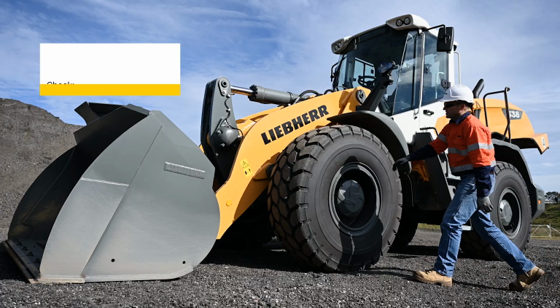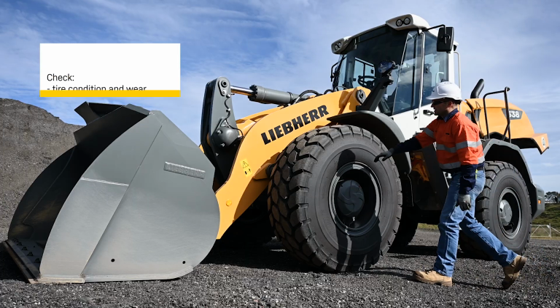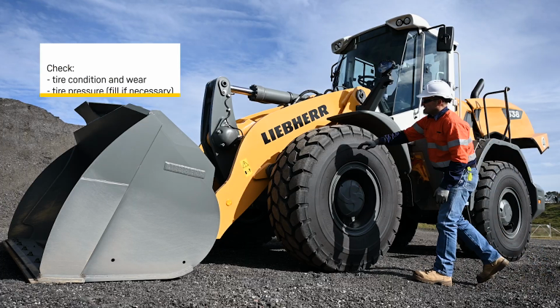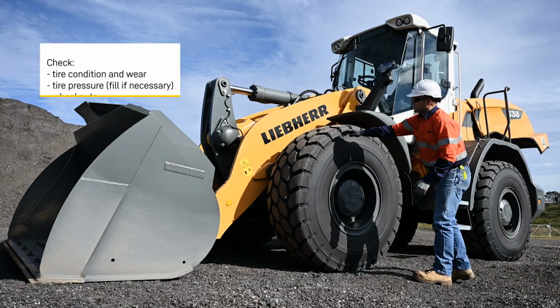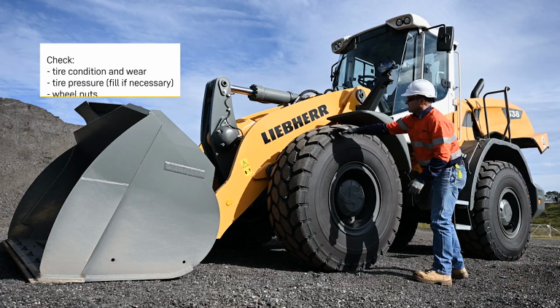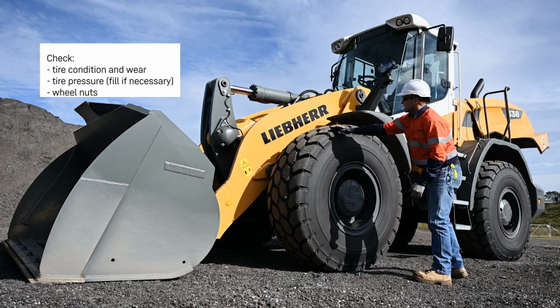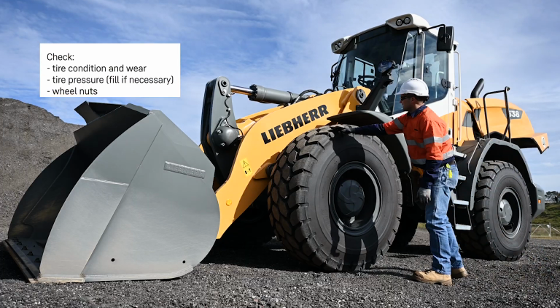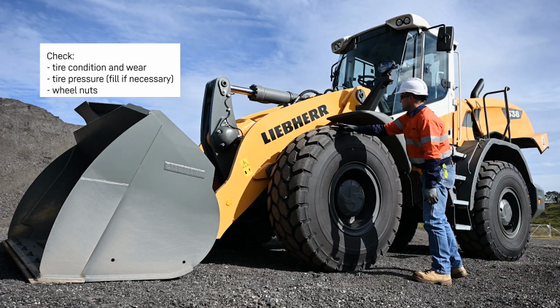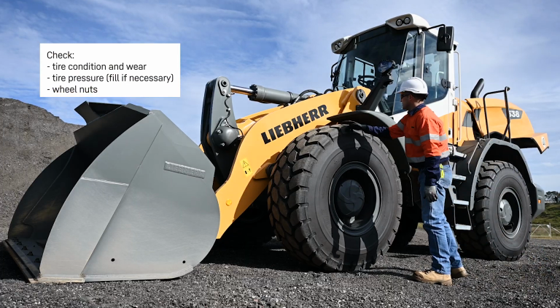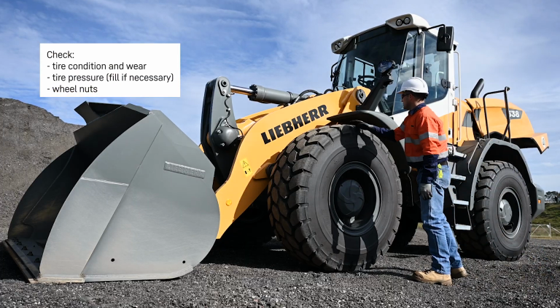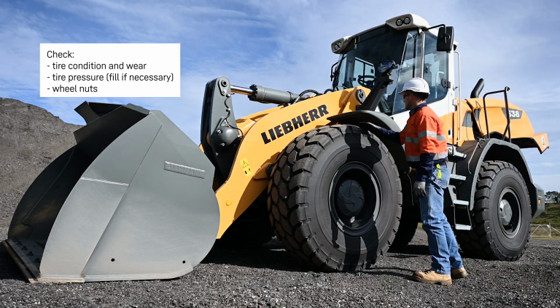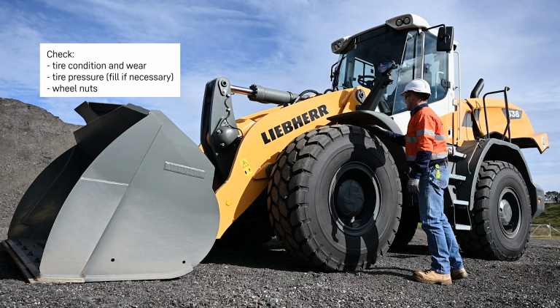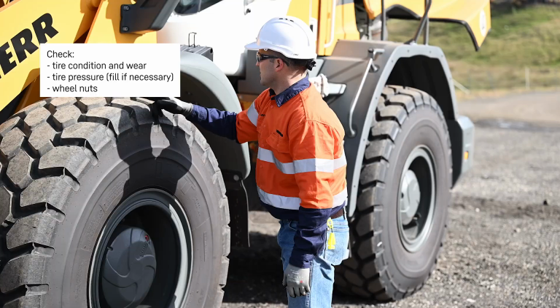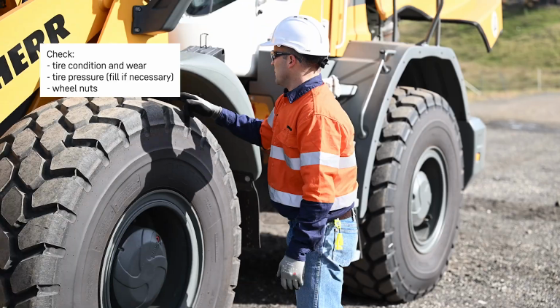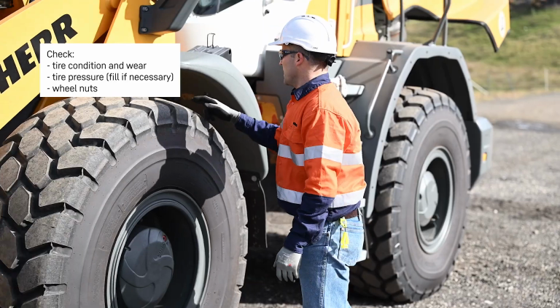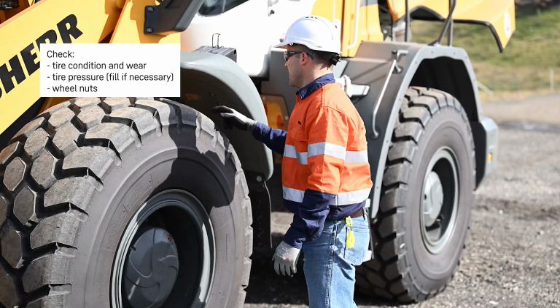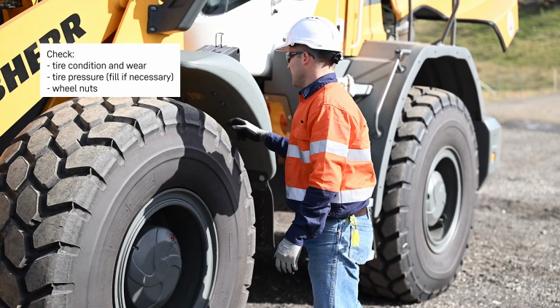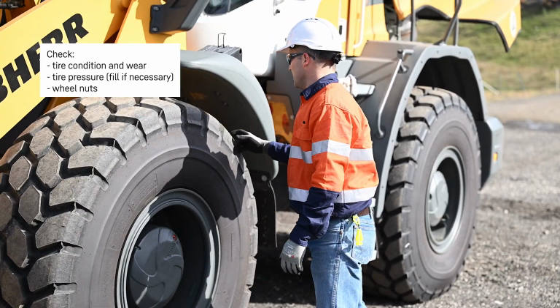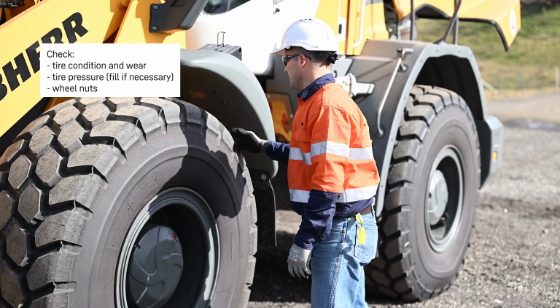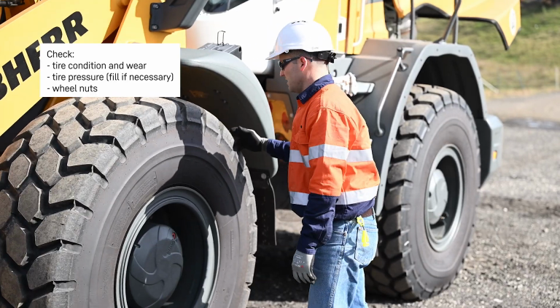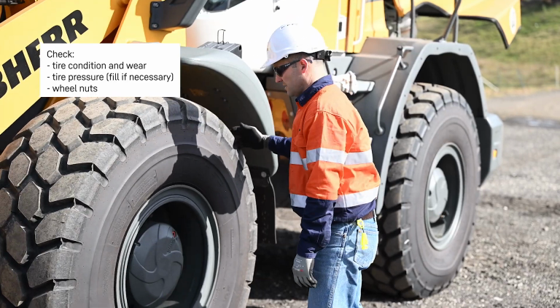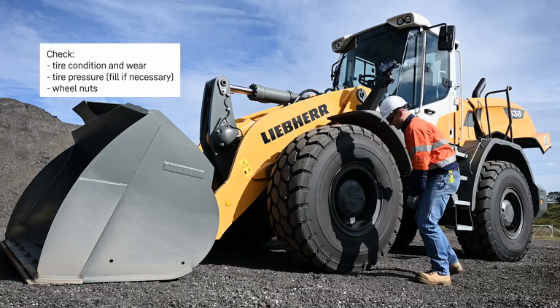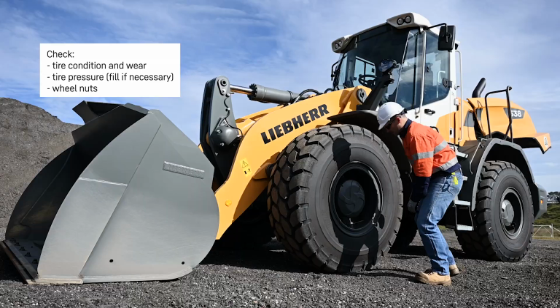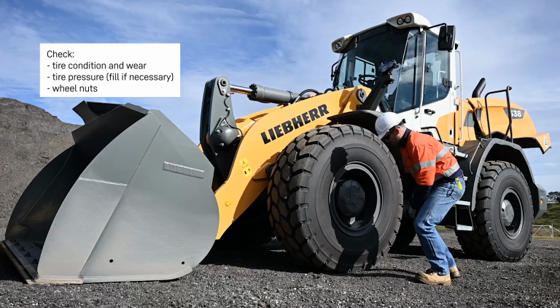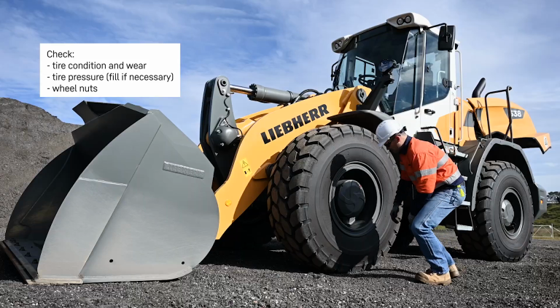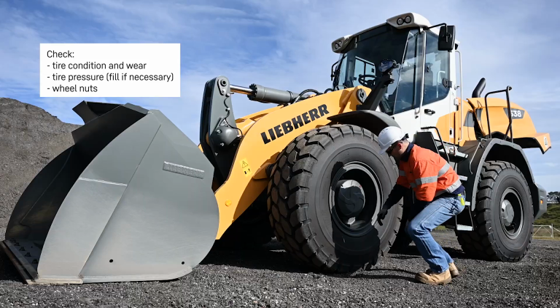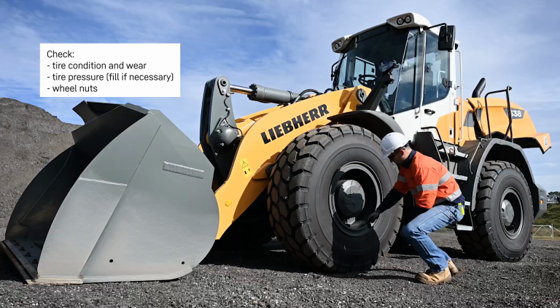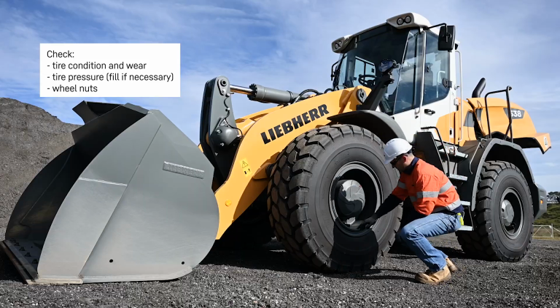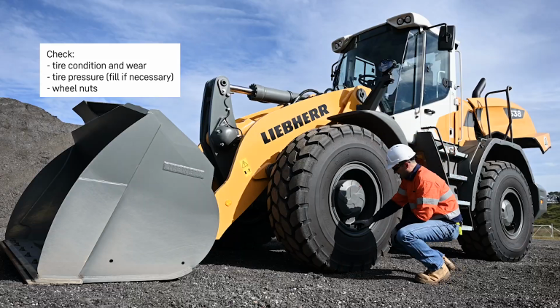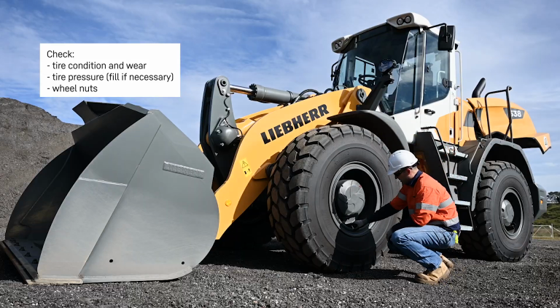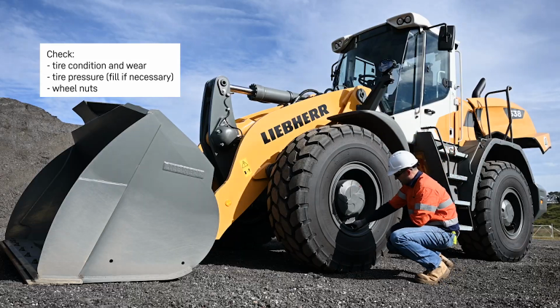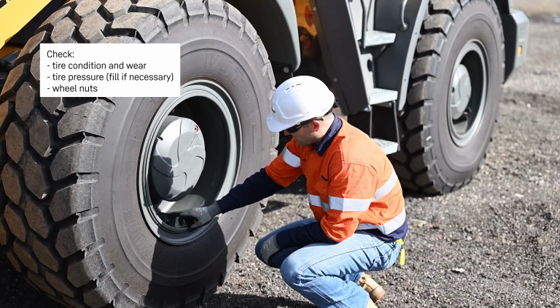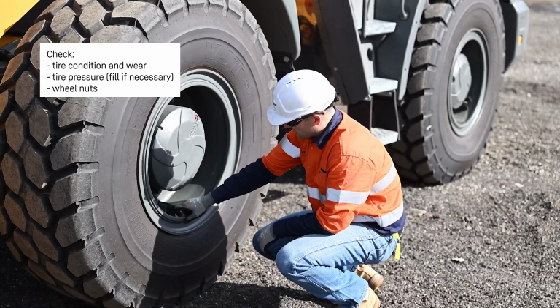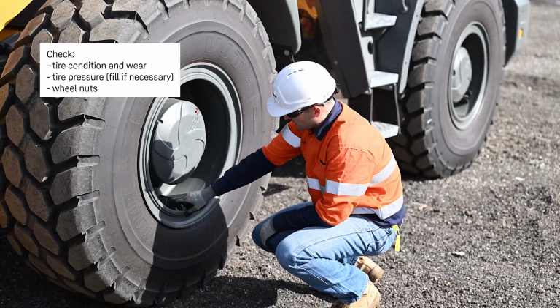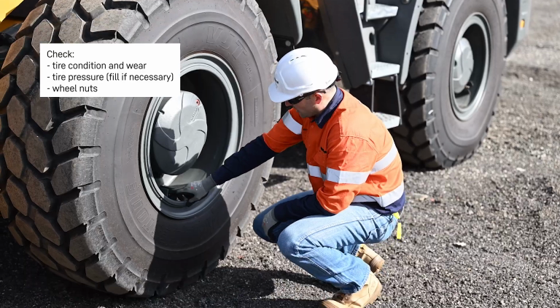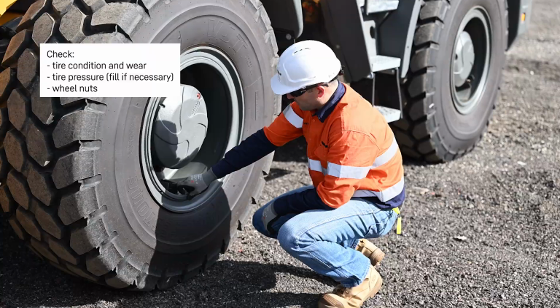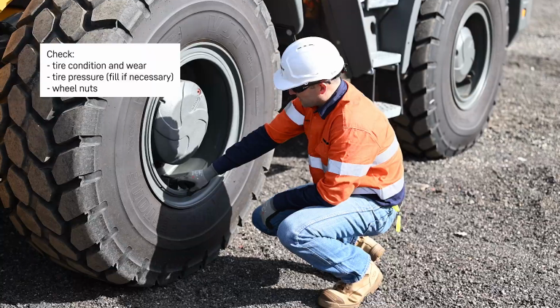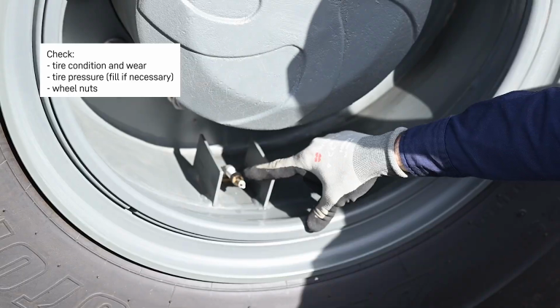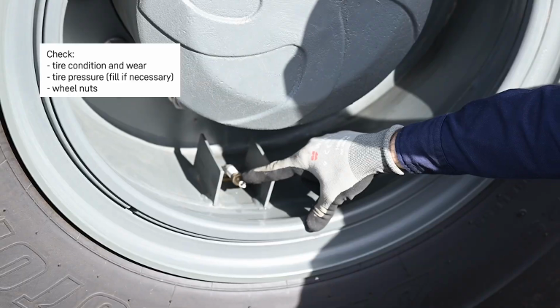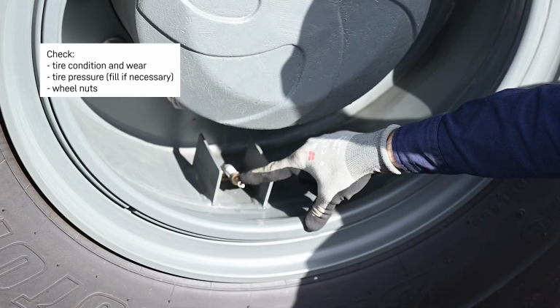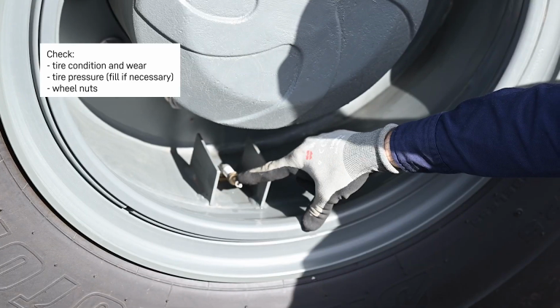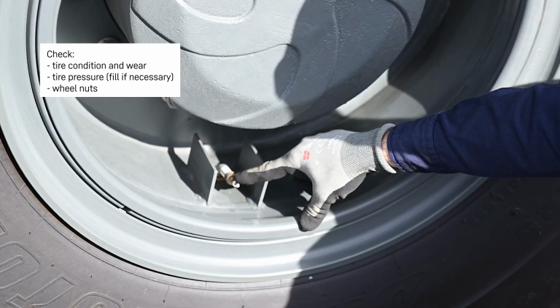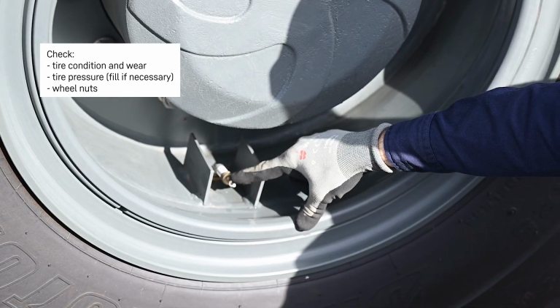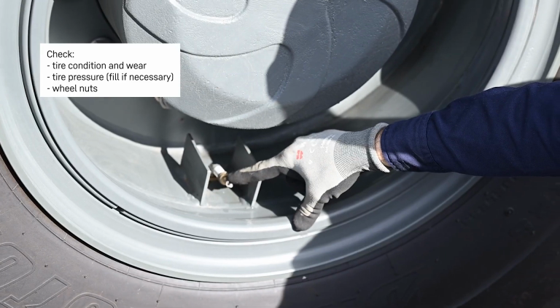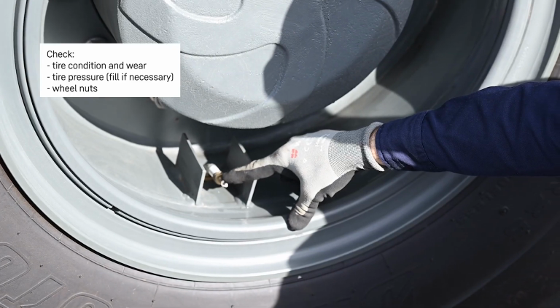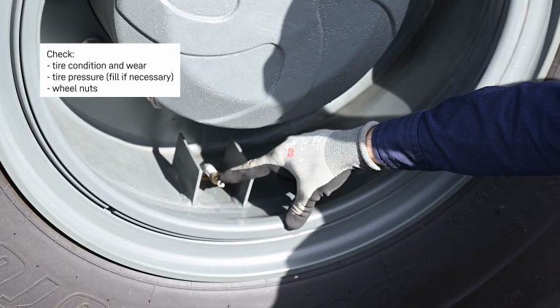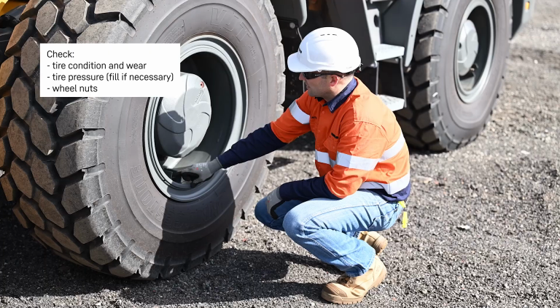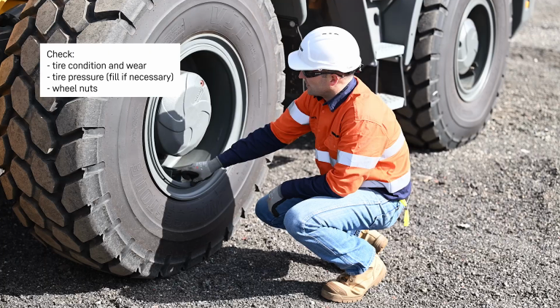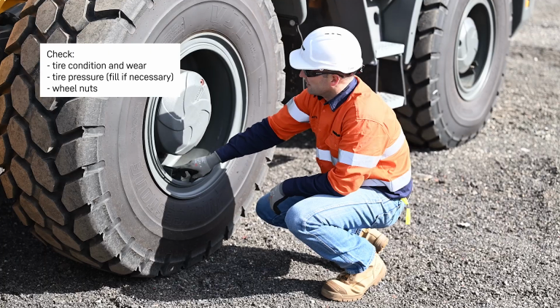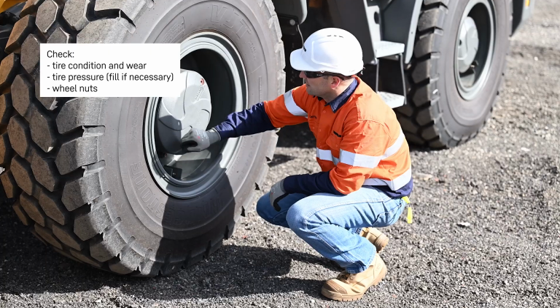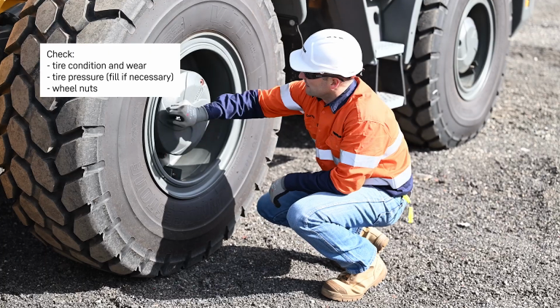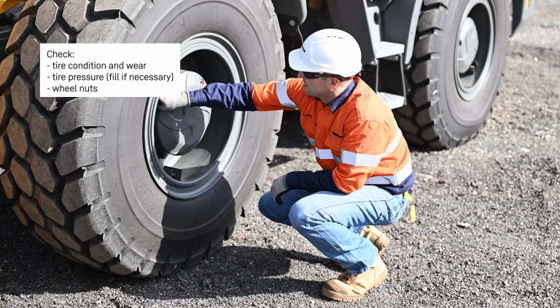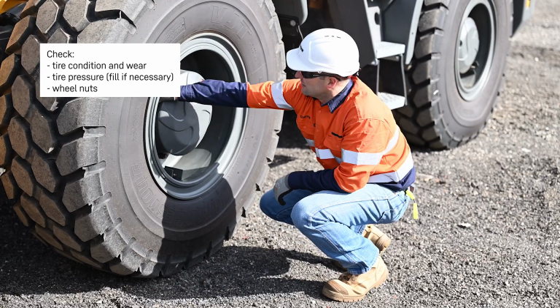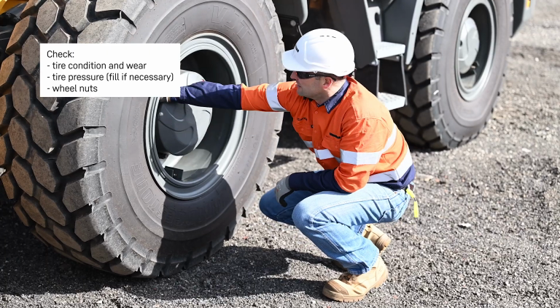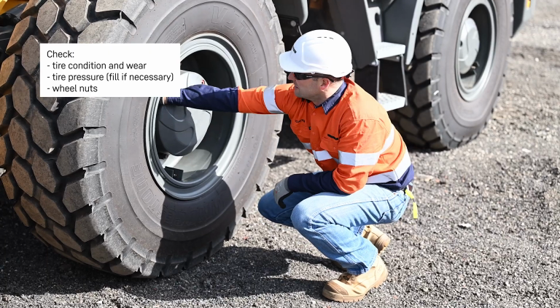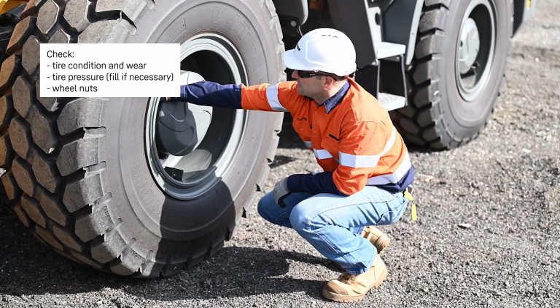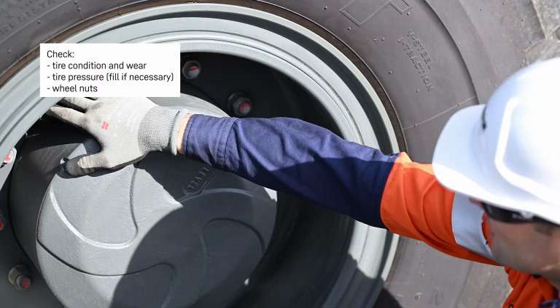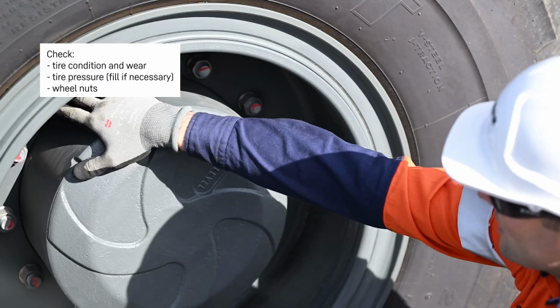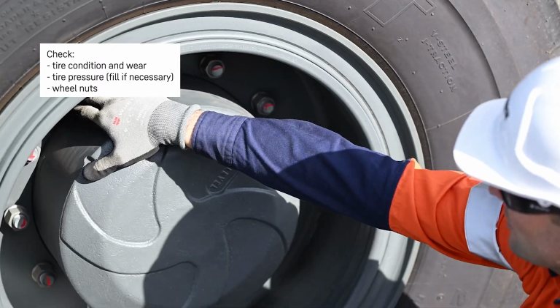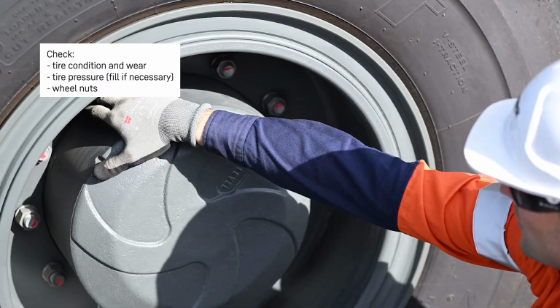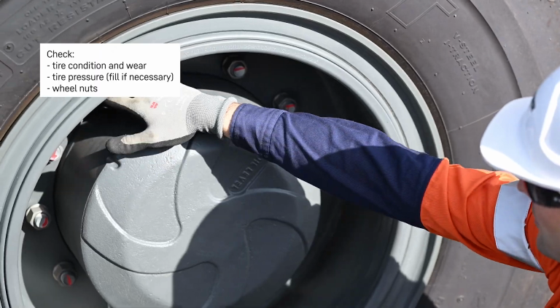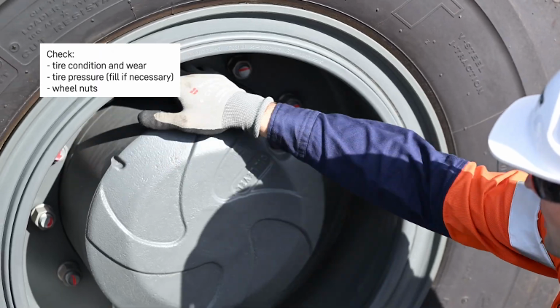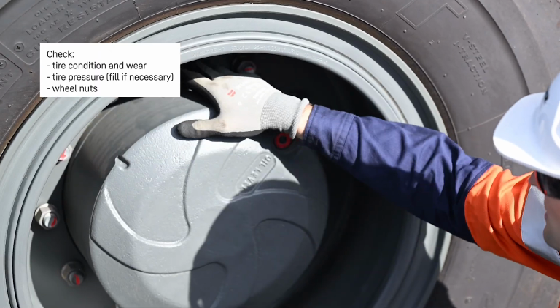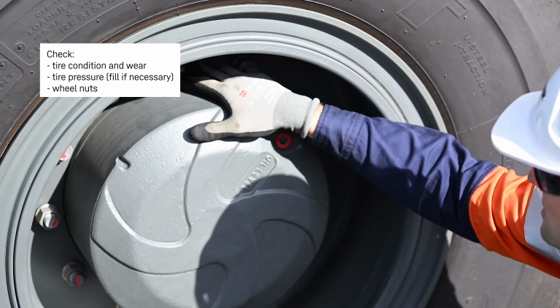Check the tyre condition and wear, check the tyre pressure and fill if necessary. Check the wheel nuts.